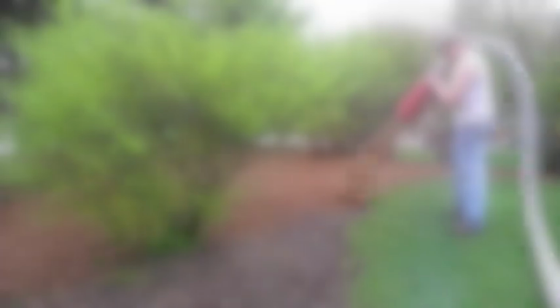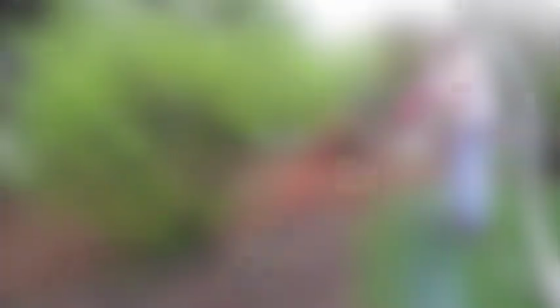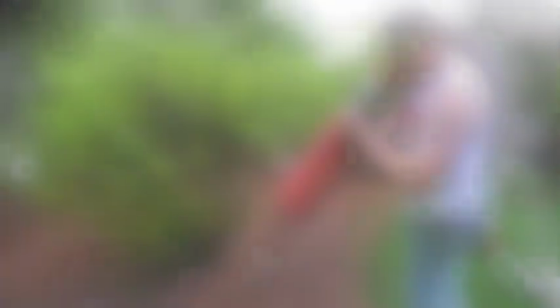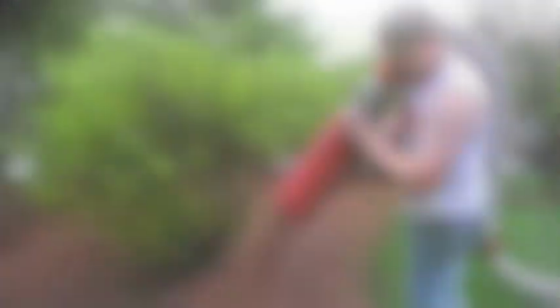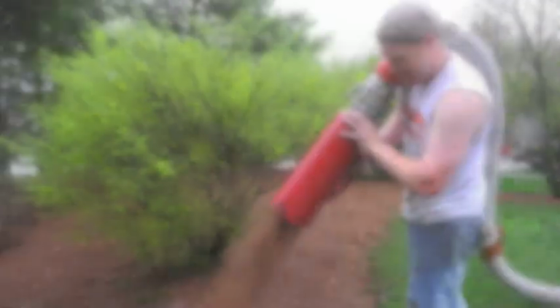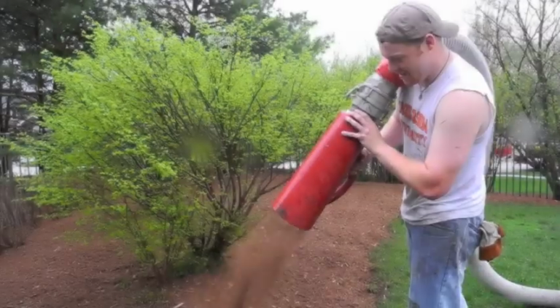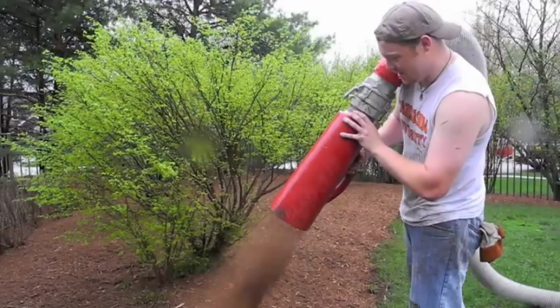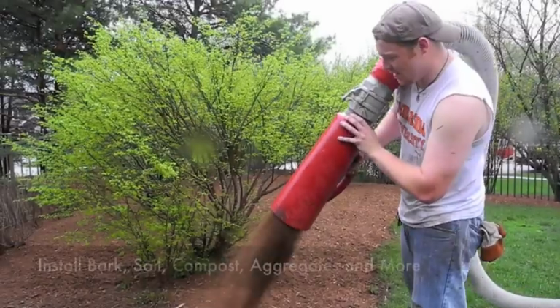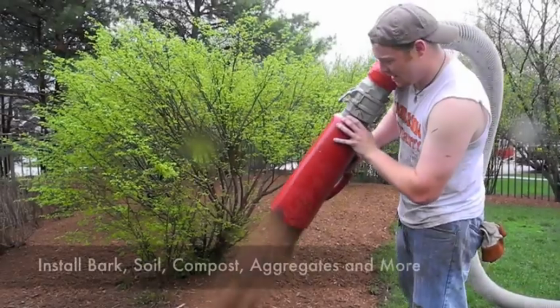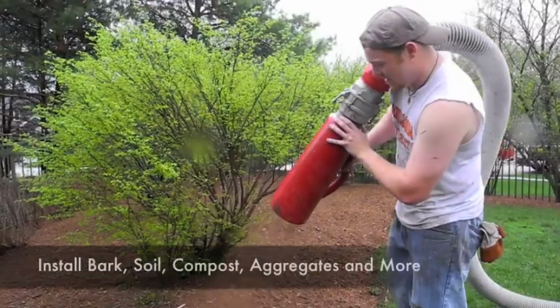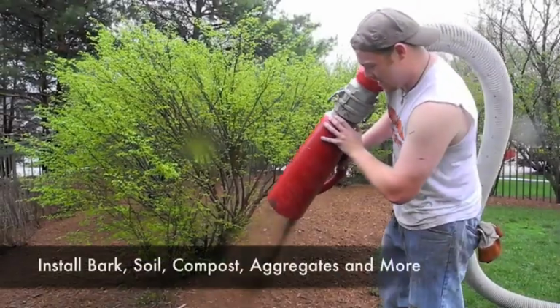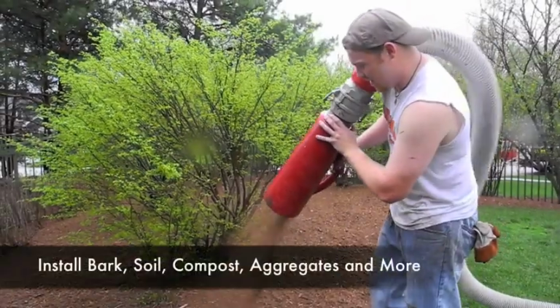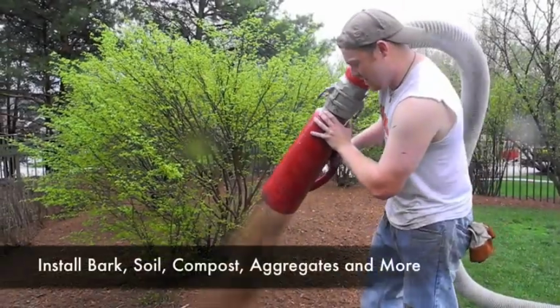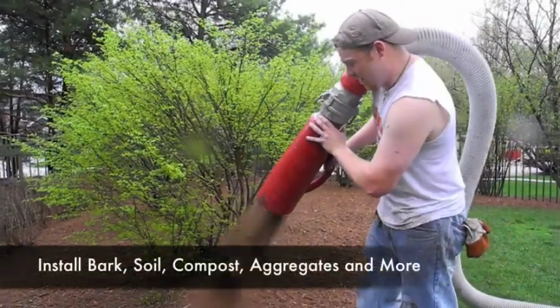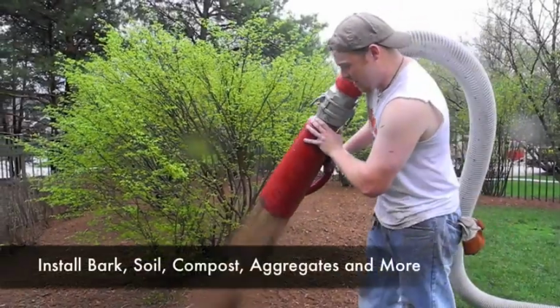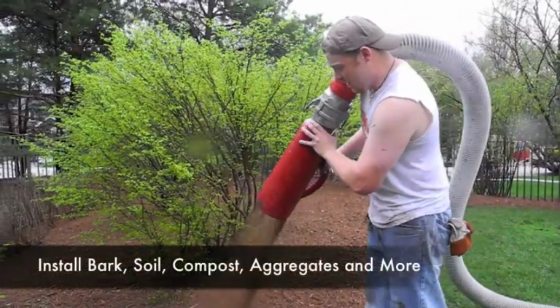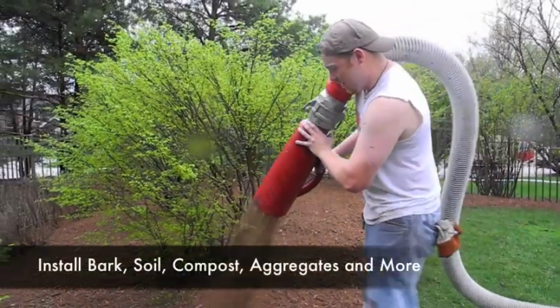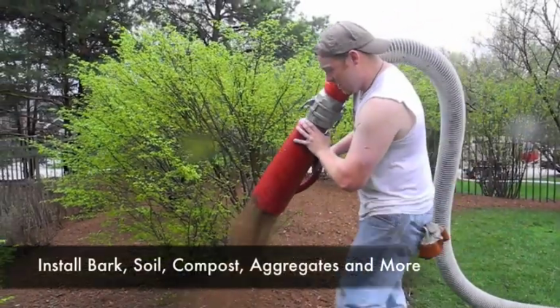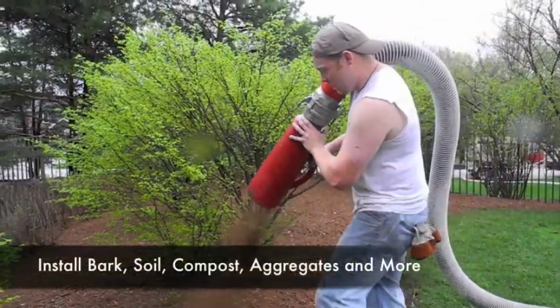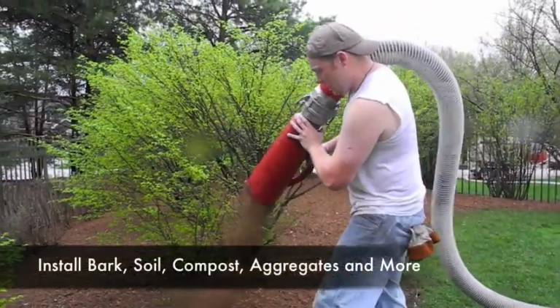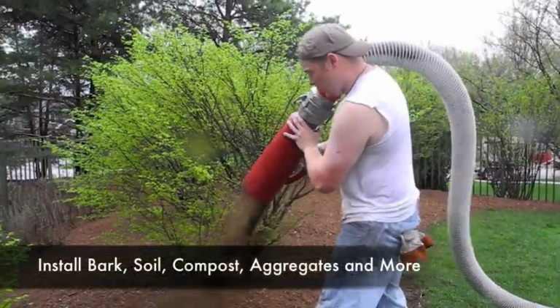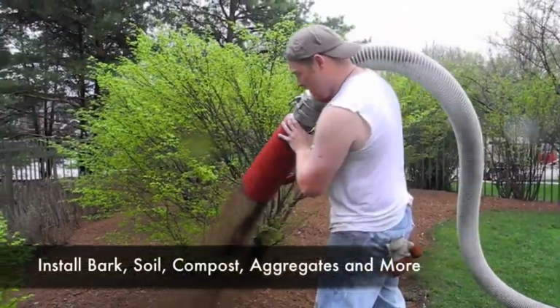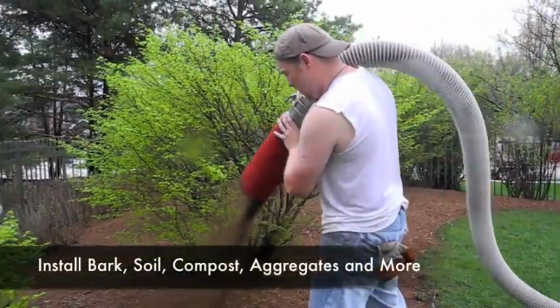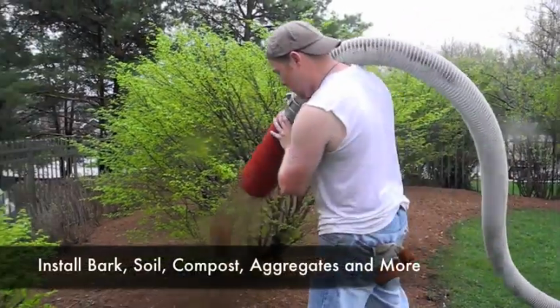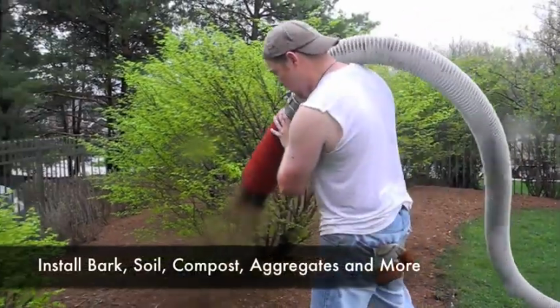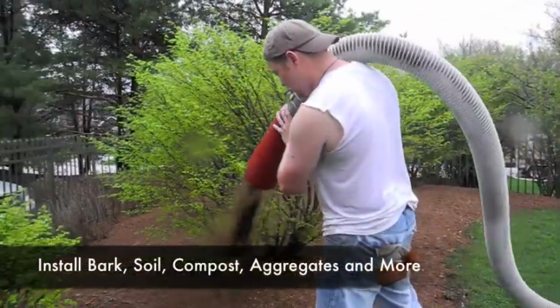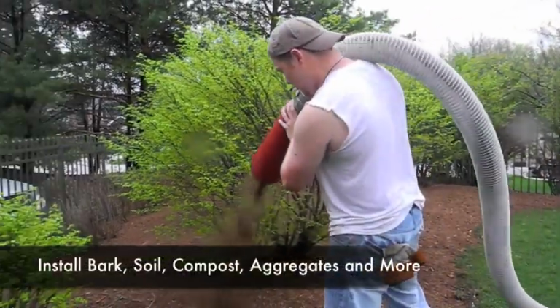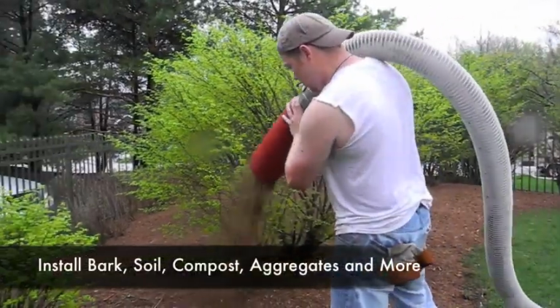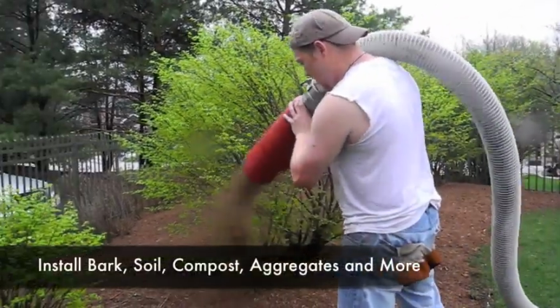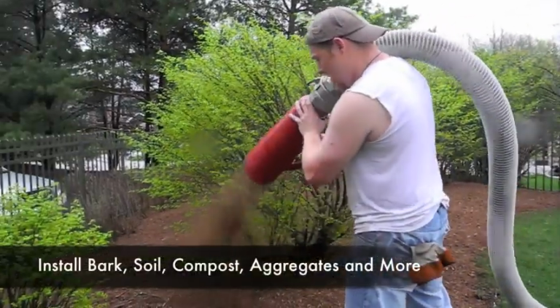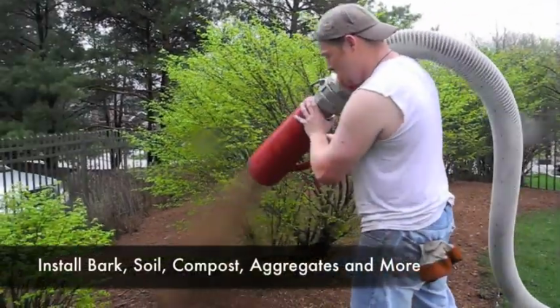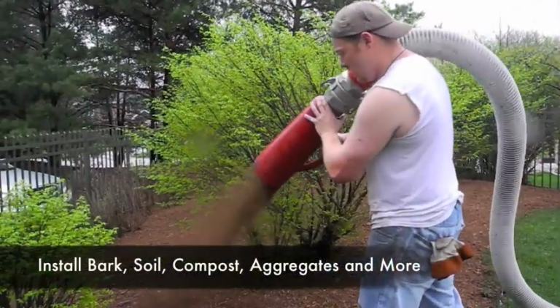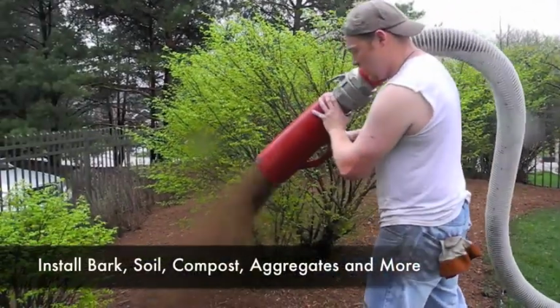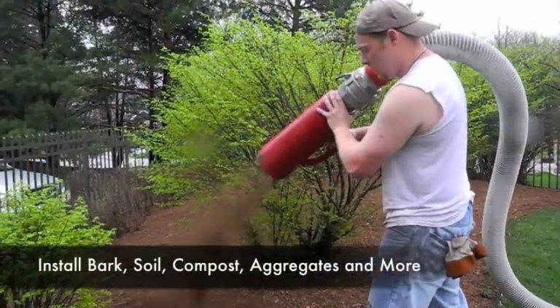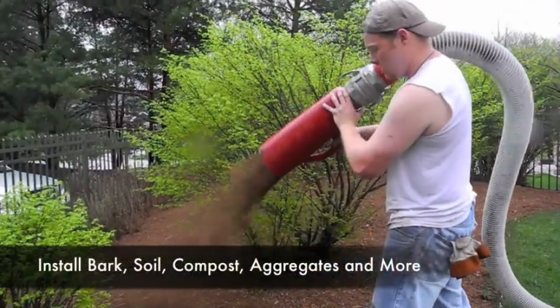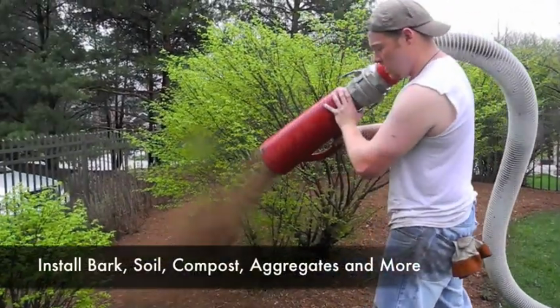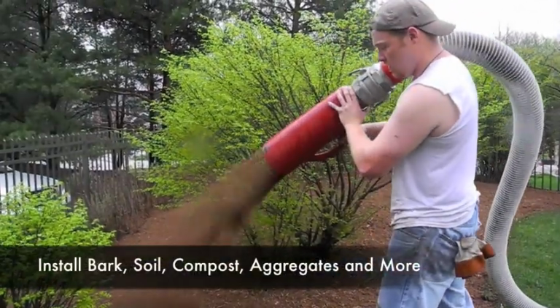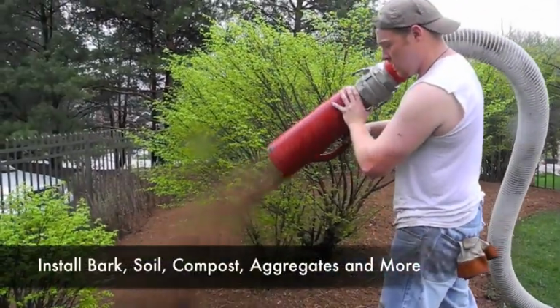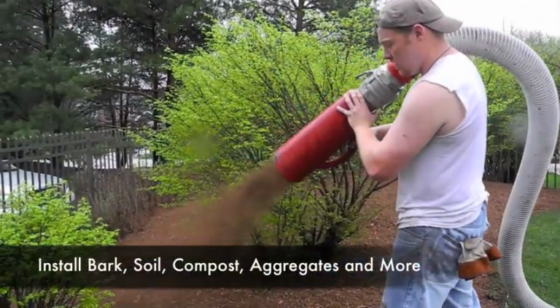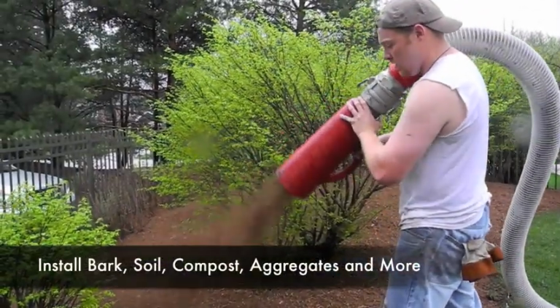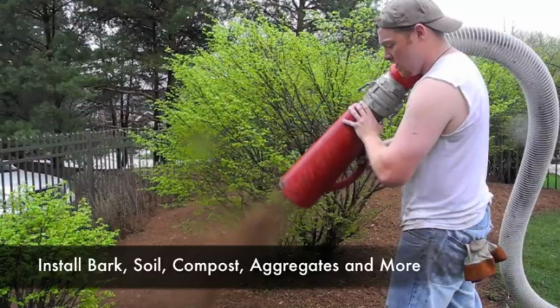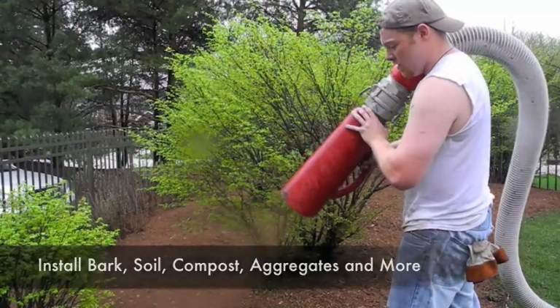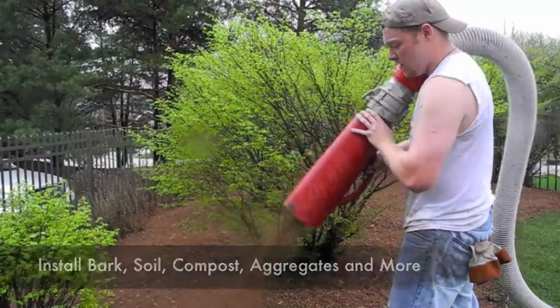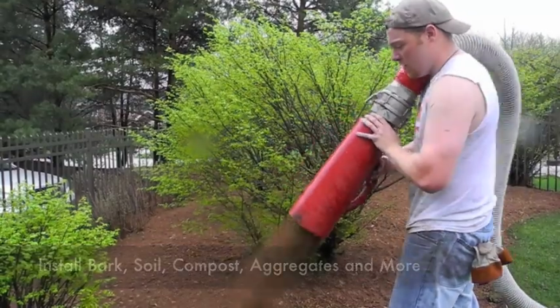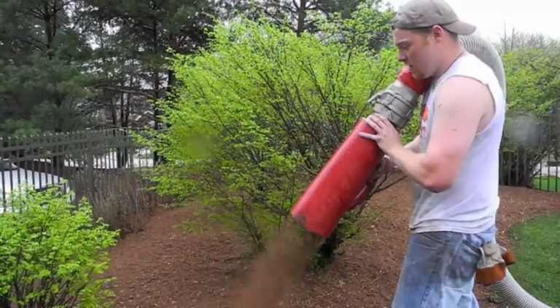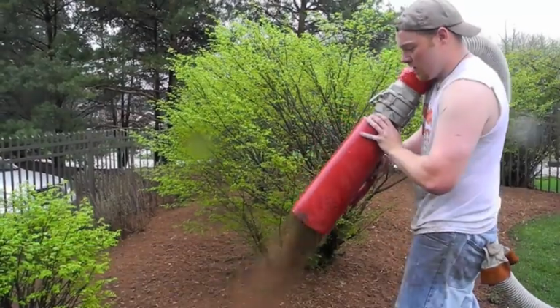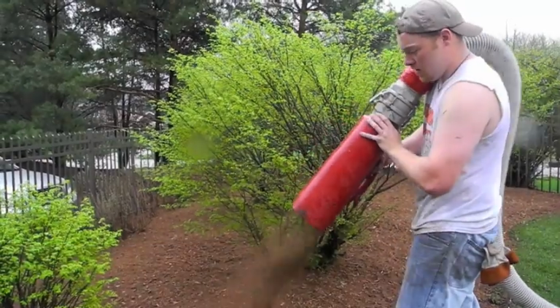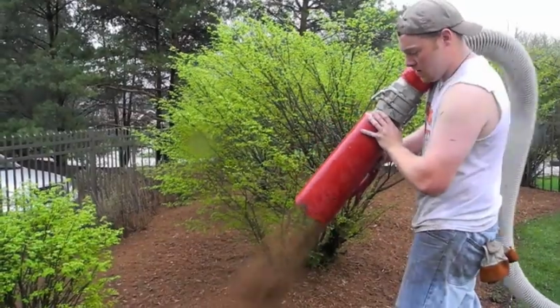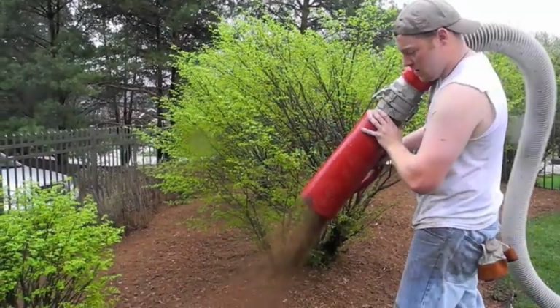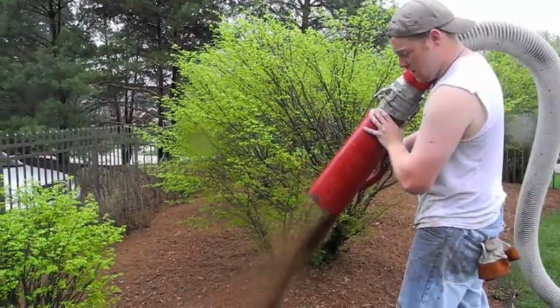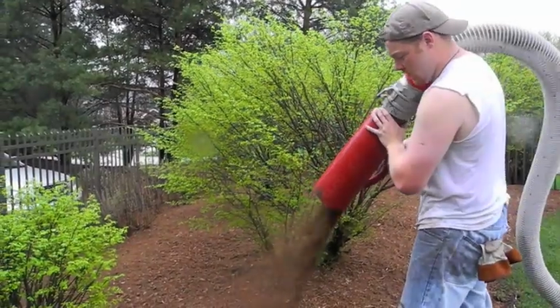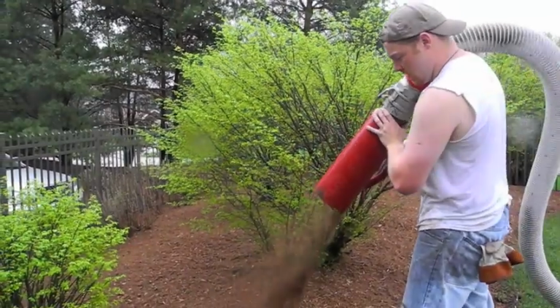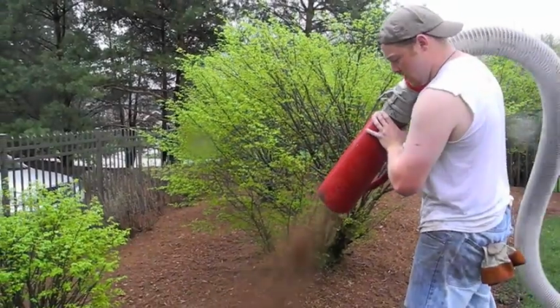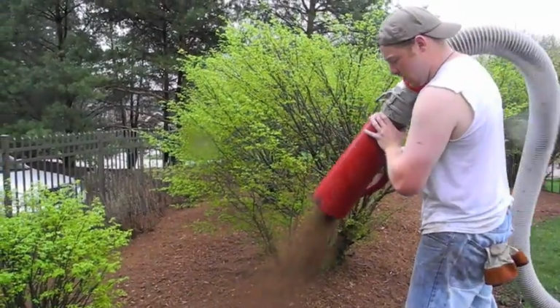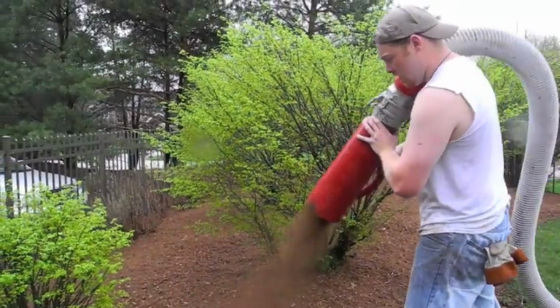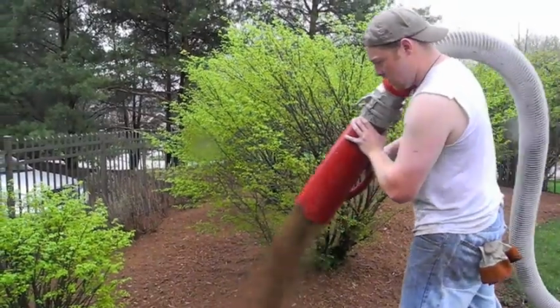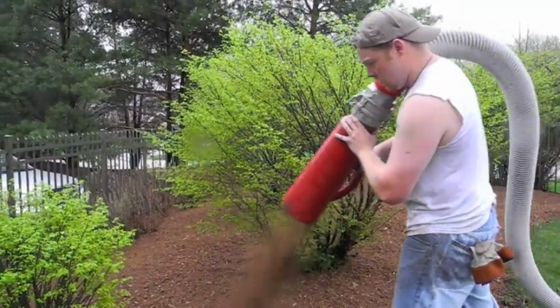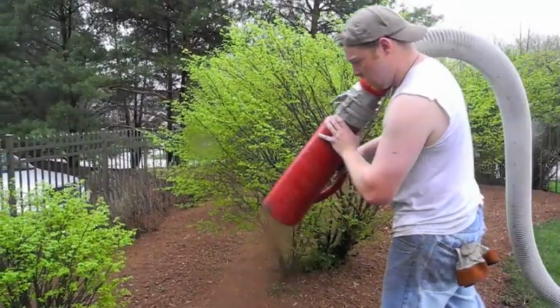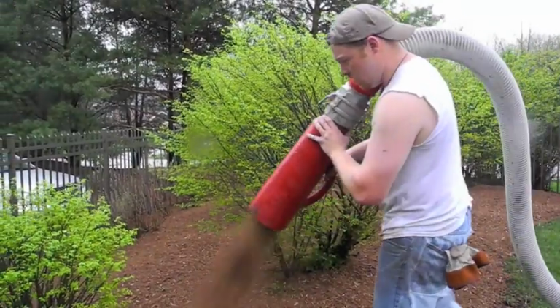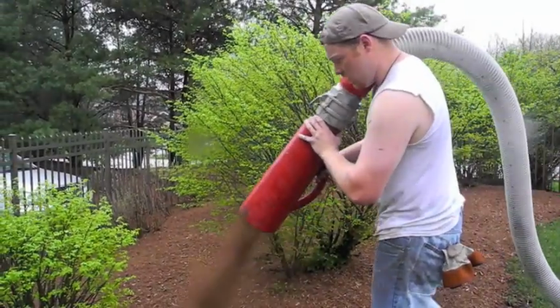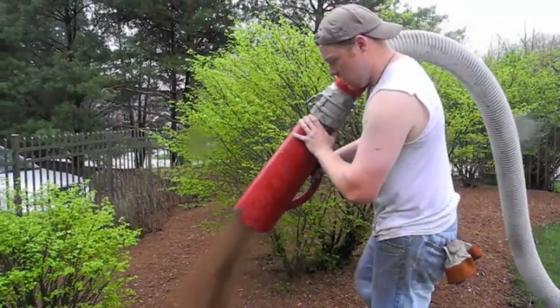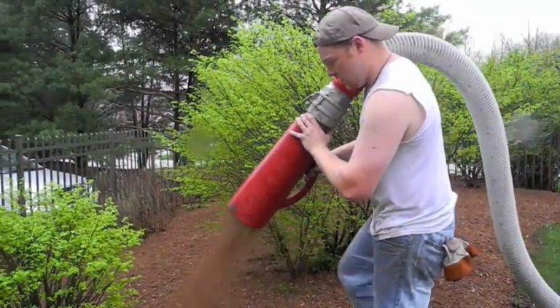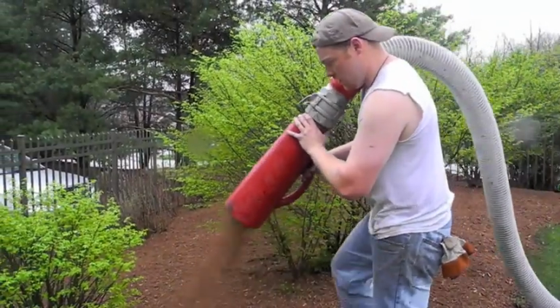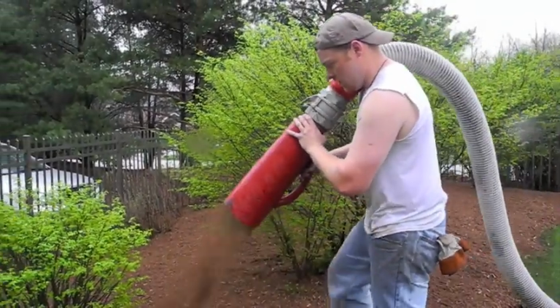Install a variety of materials including bark, soil, compost, or aggregates, and do it easily, even in hard-to-reach places.